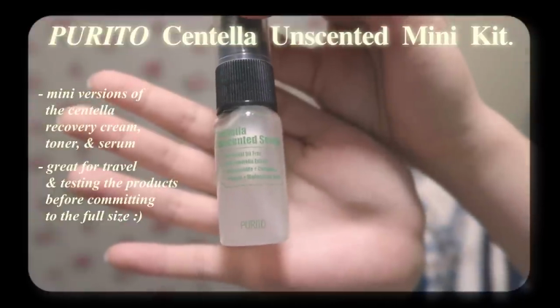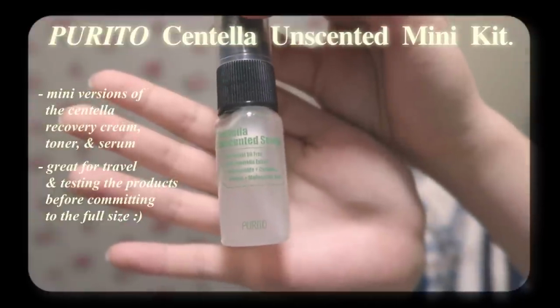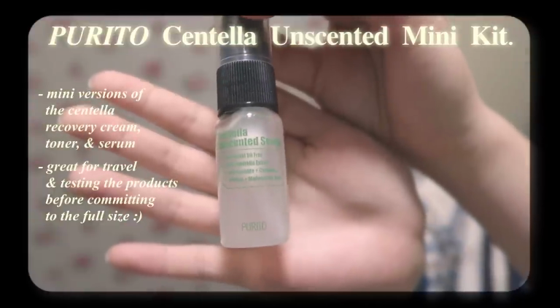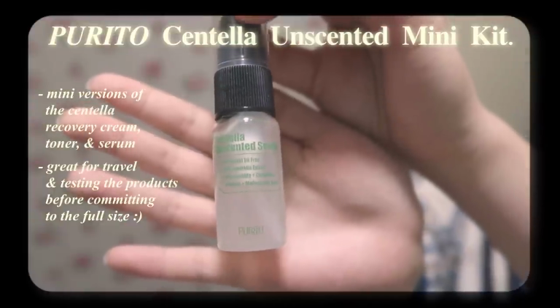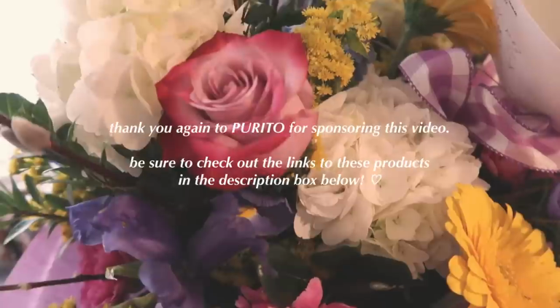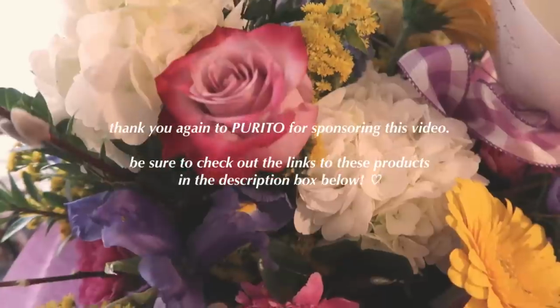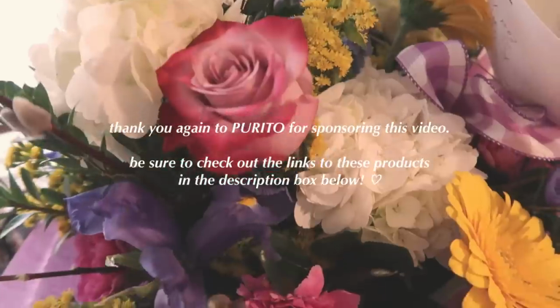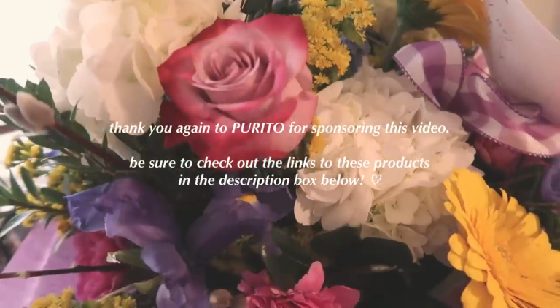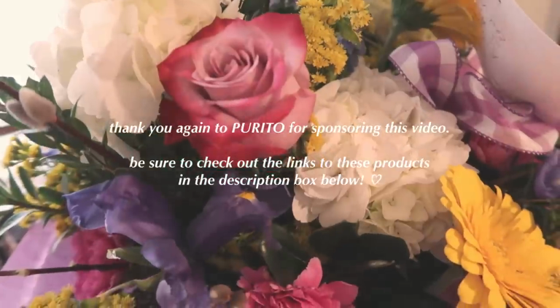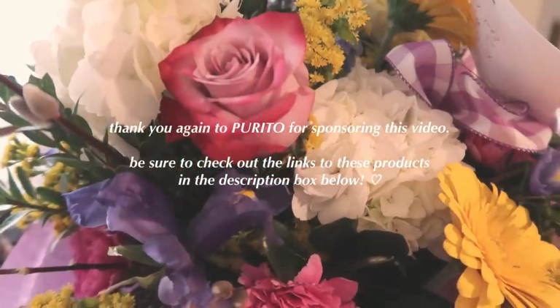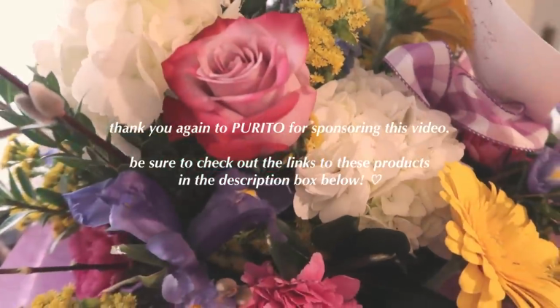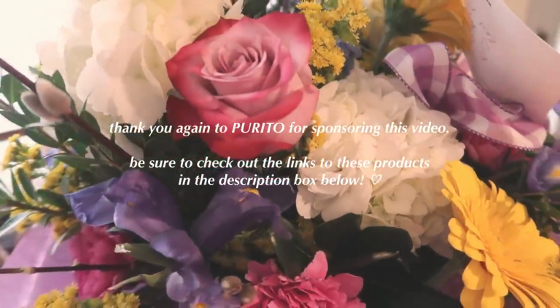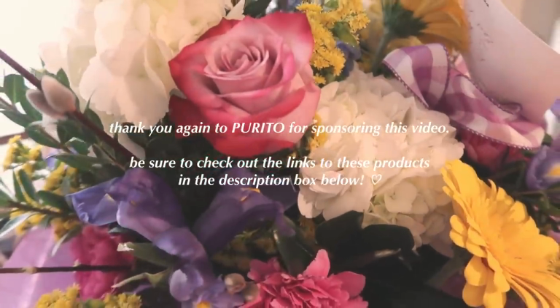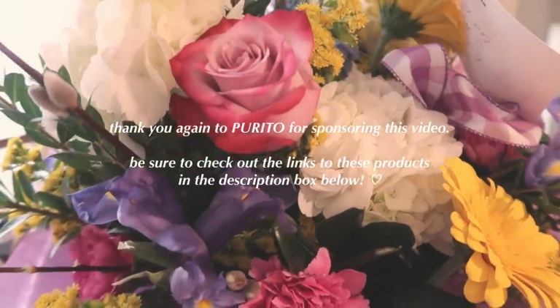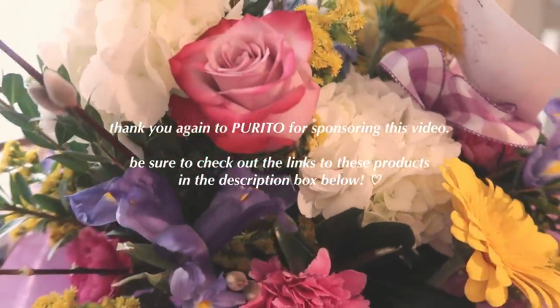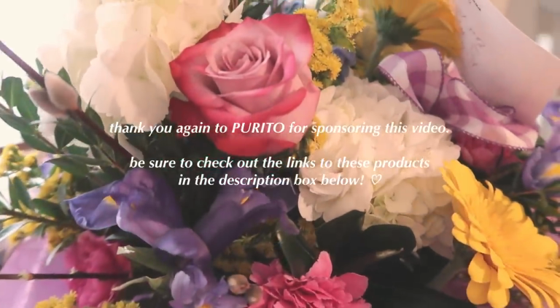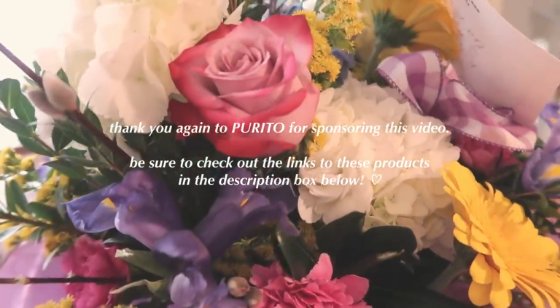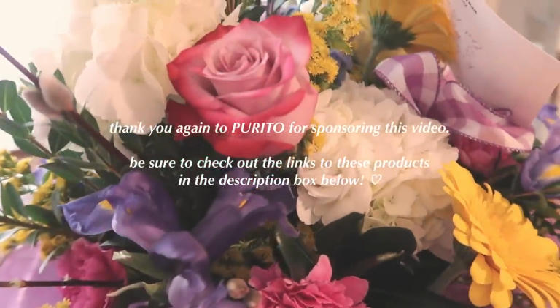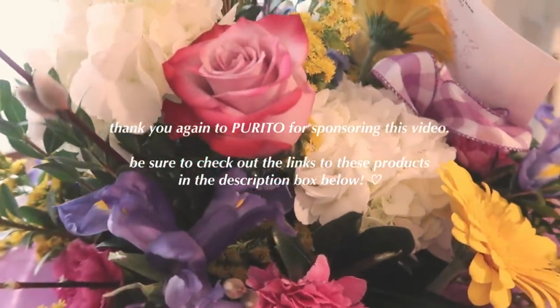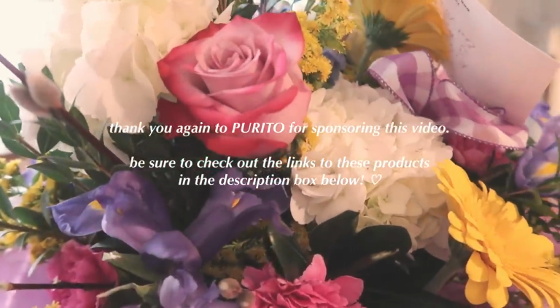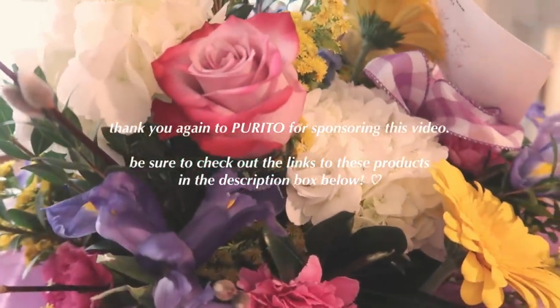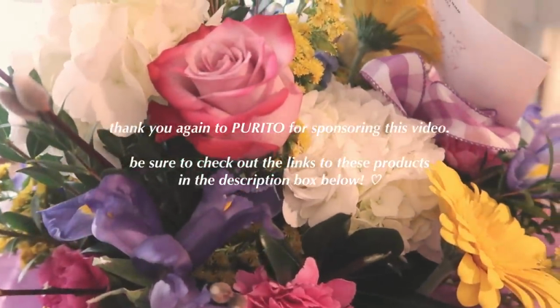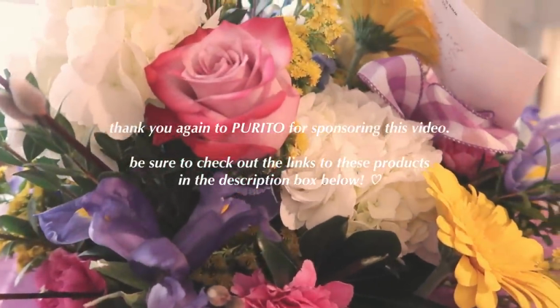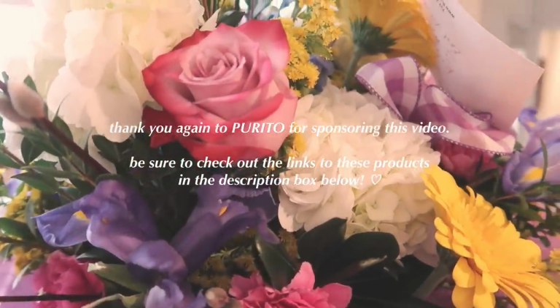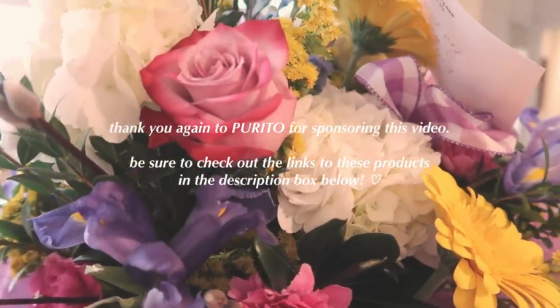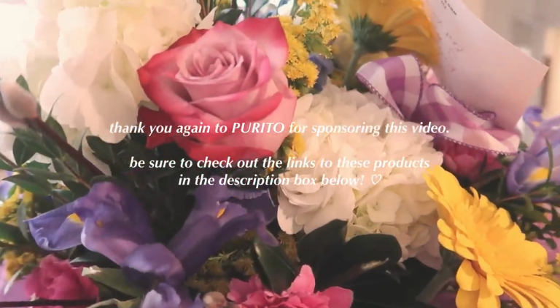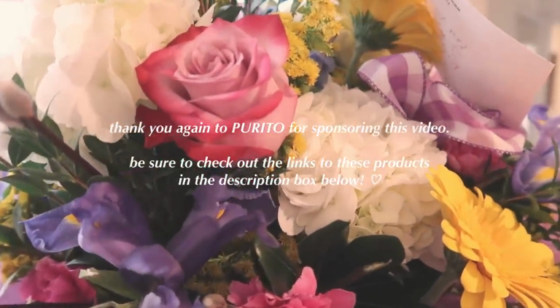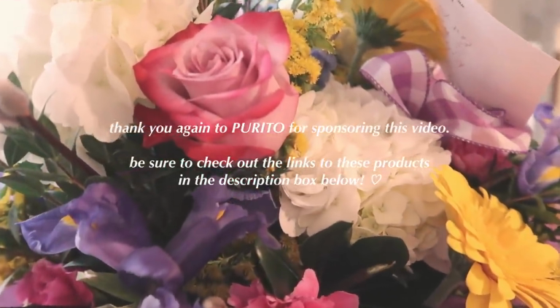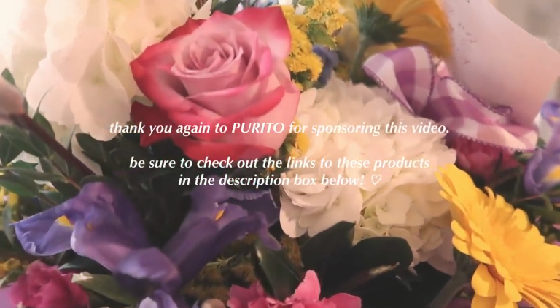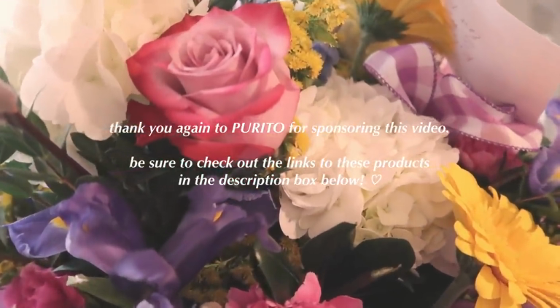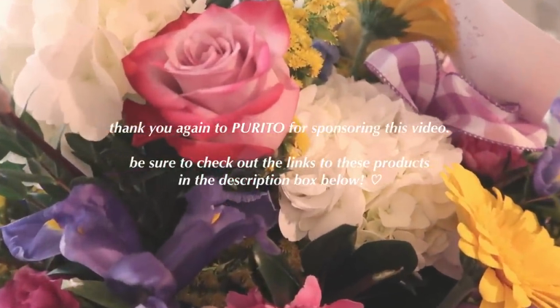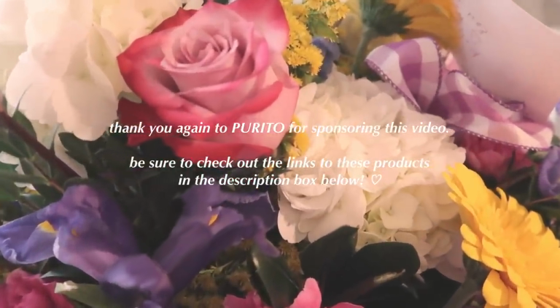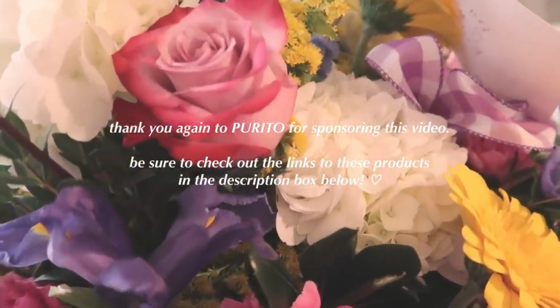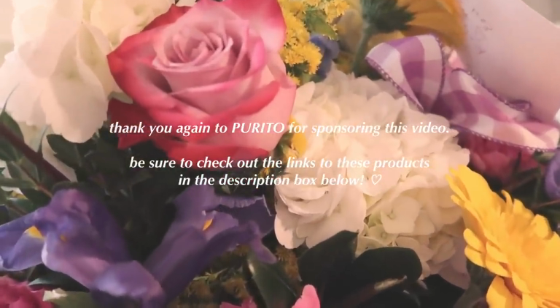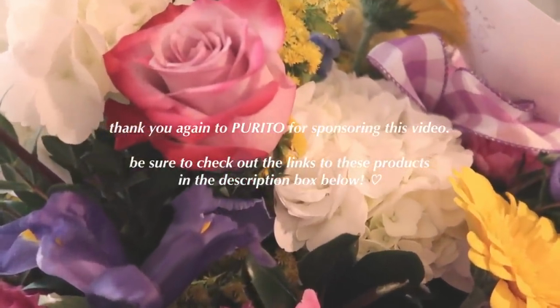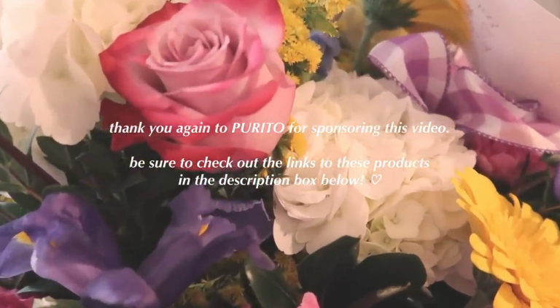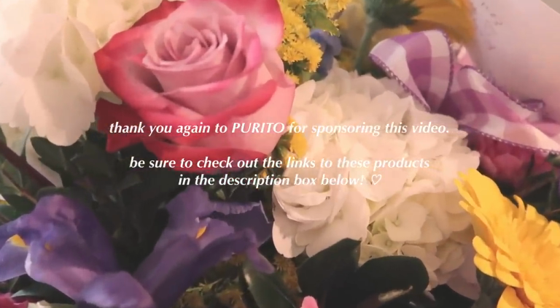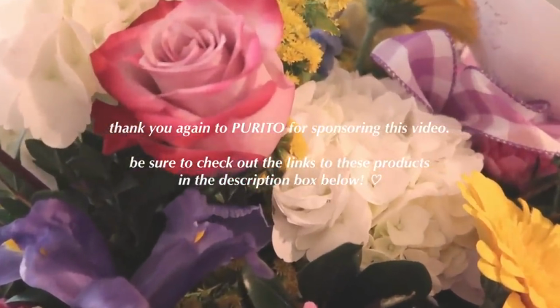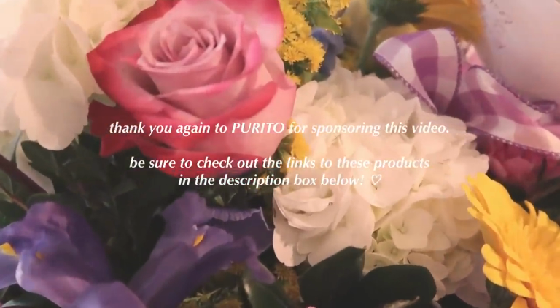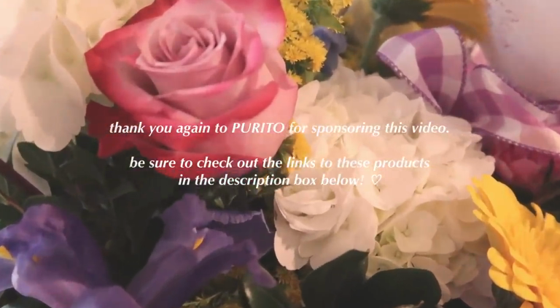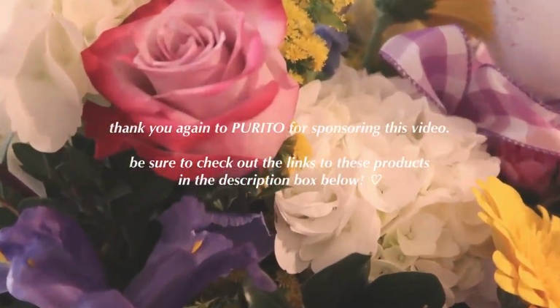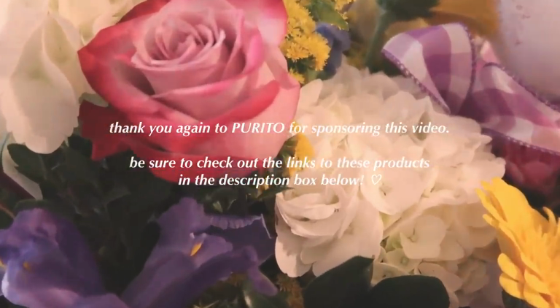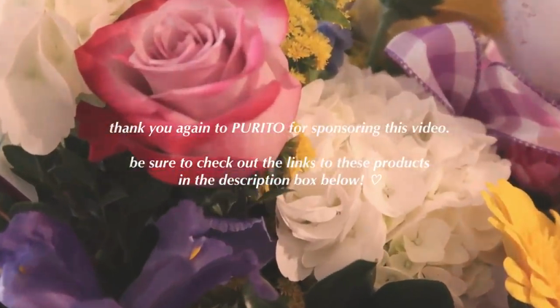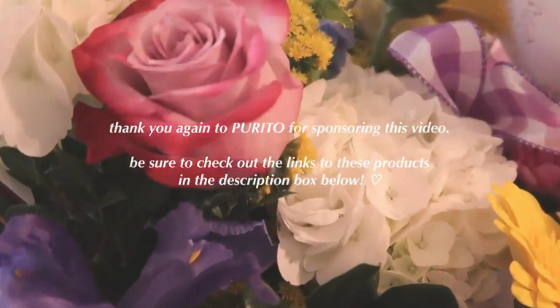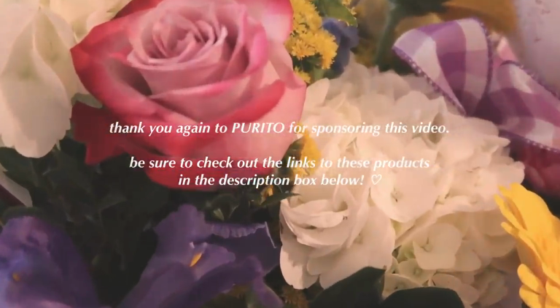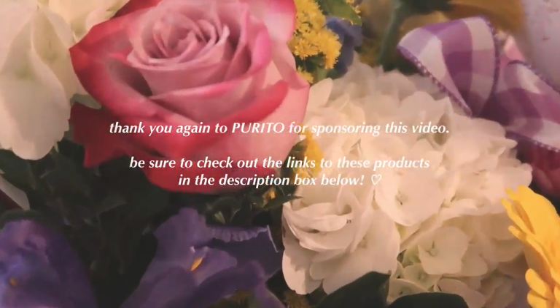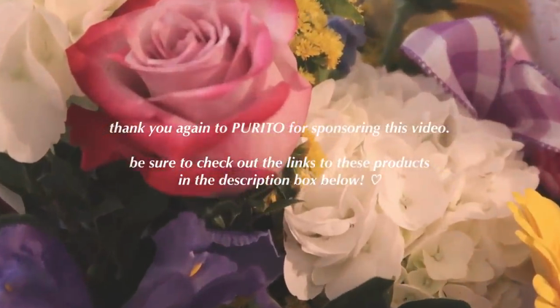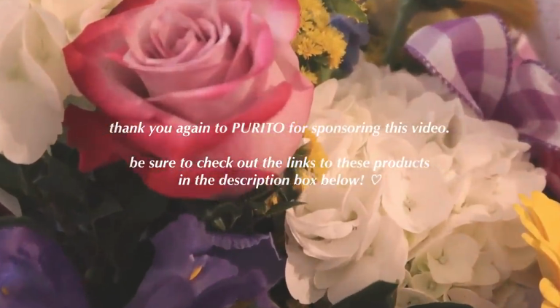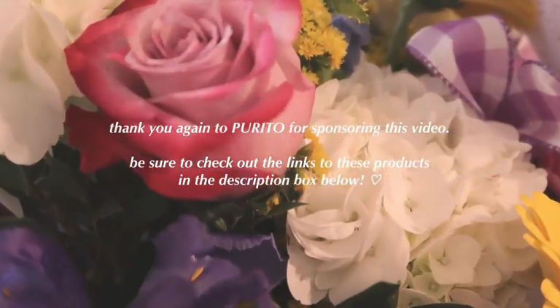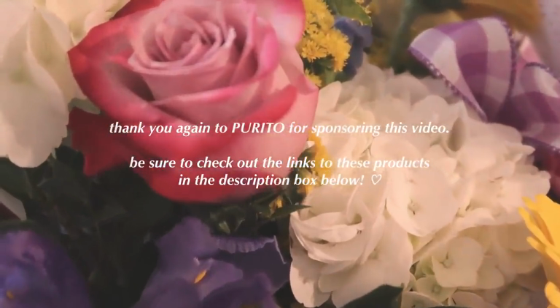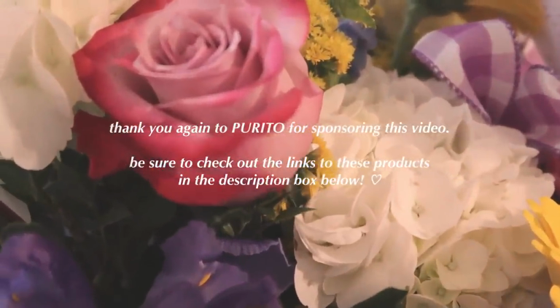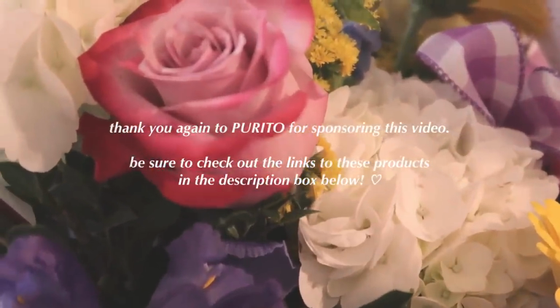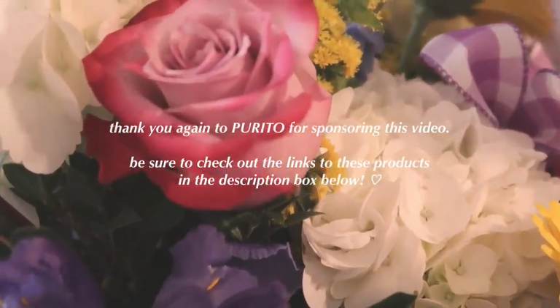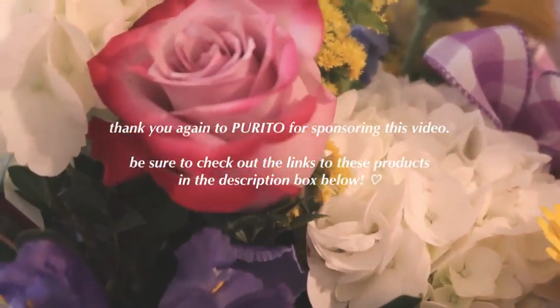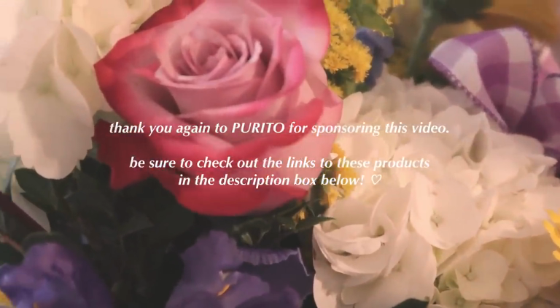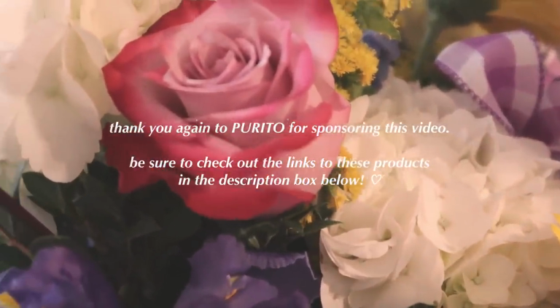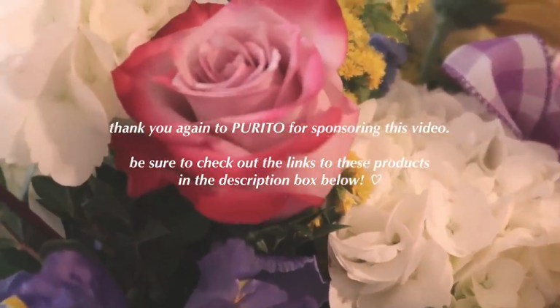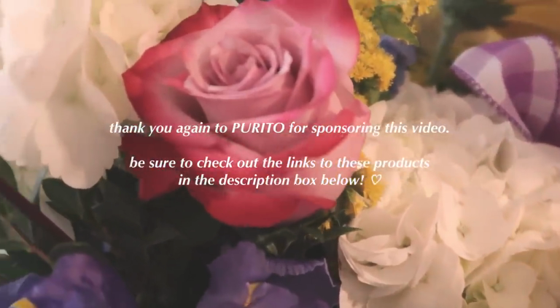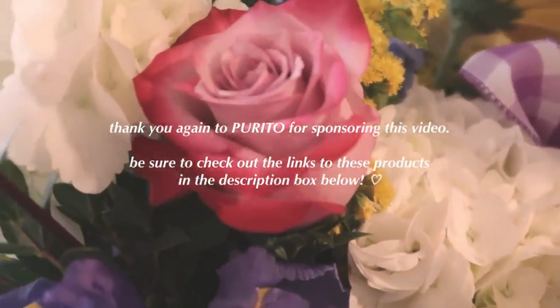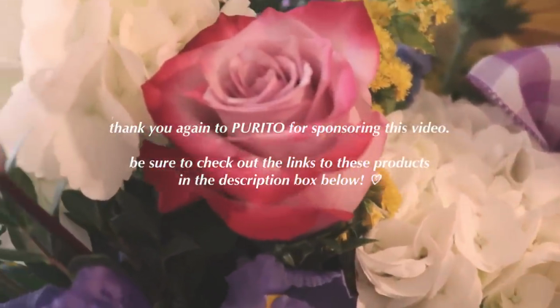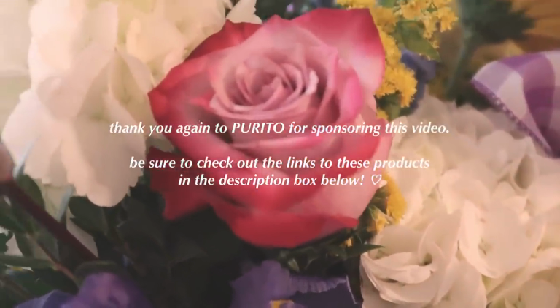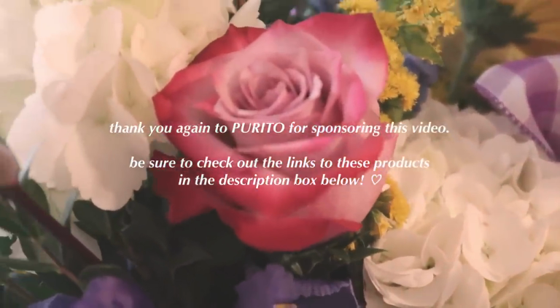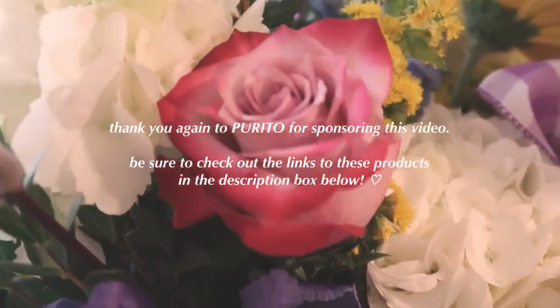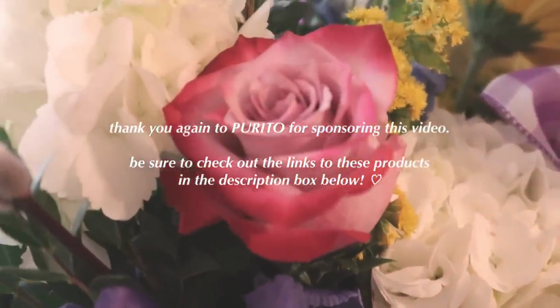Thank you again to Purito for sponsoring this video, and be sure to check out the links to these products in the description box below.